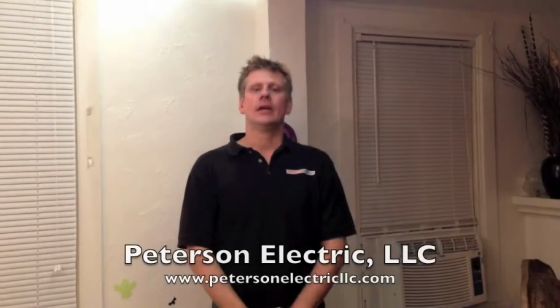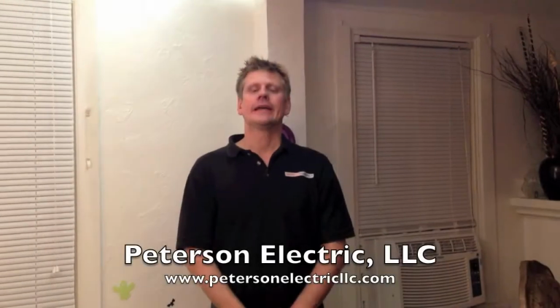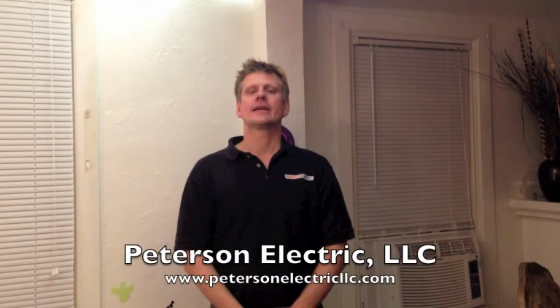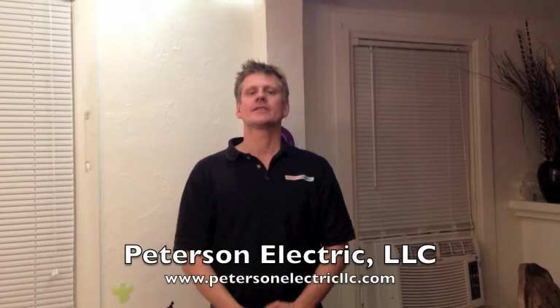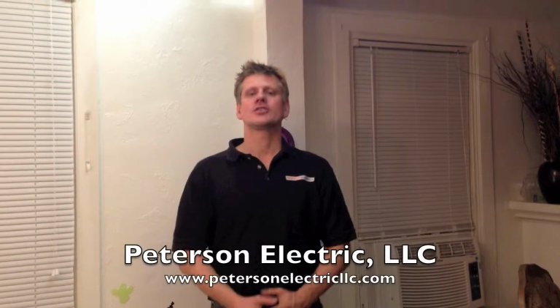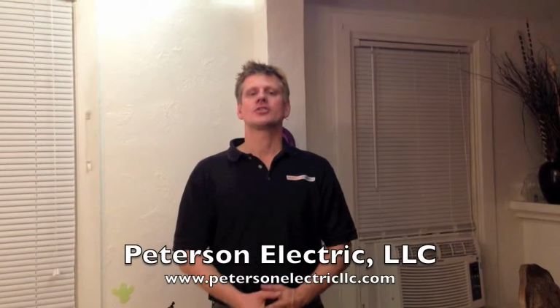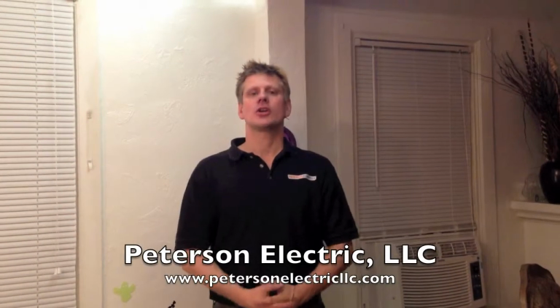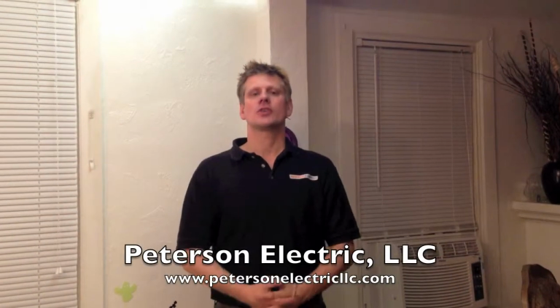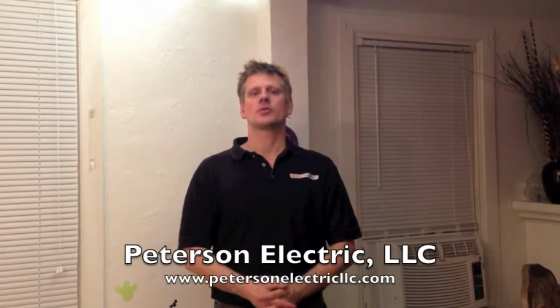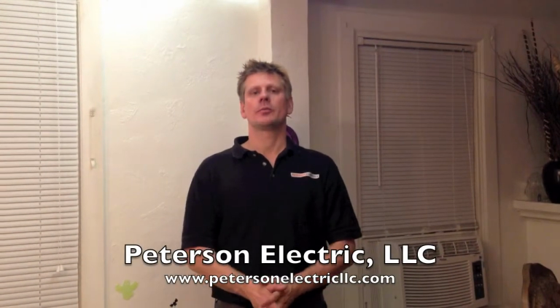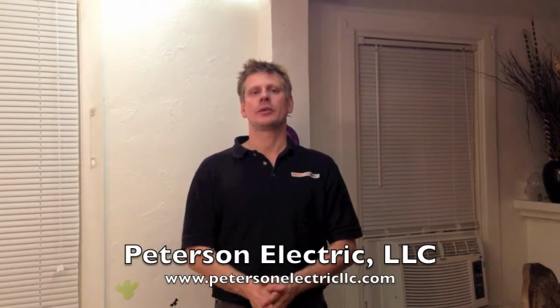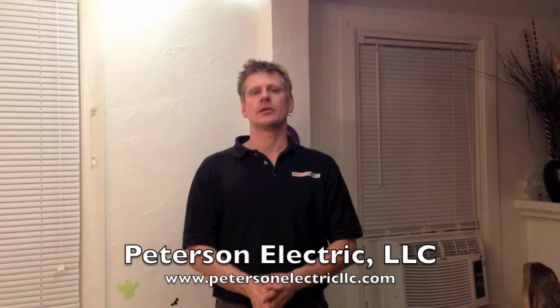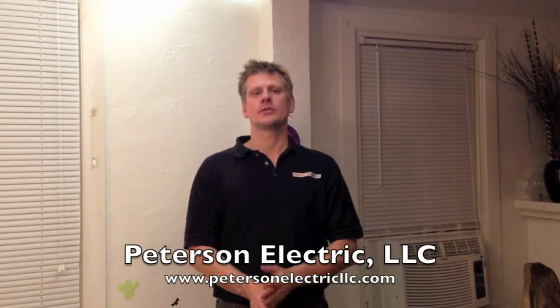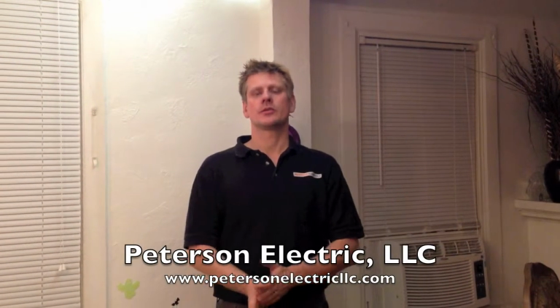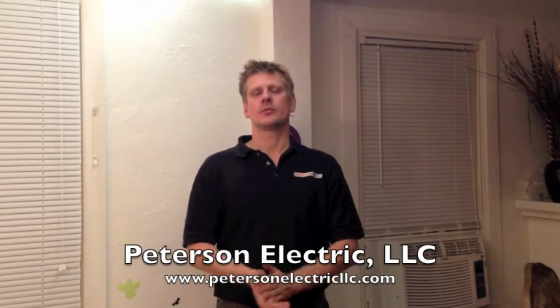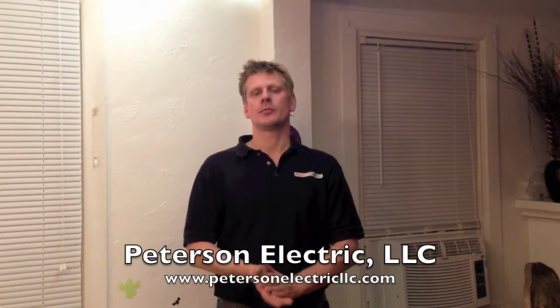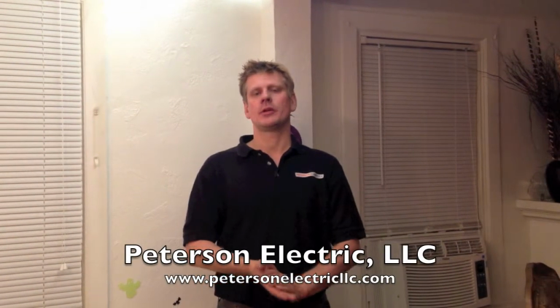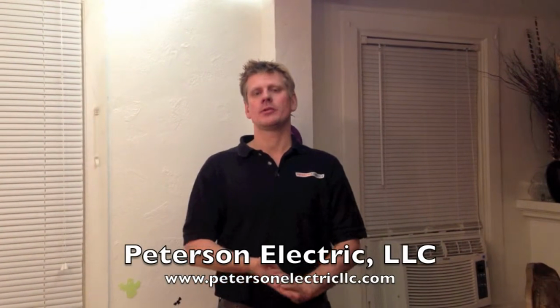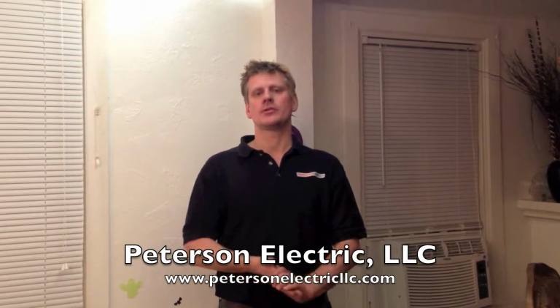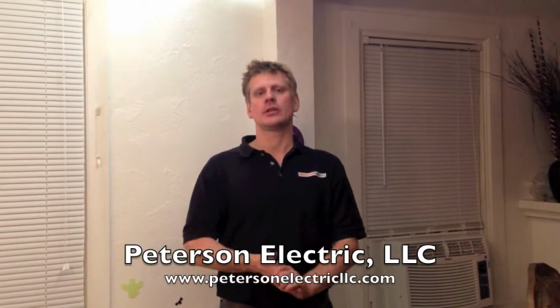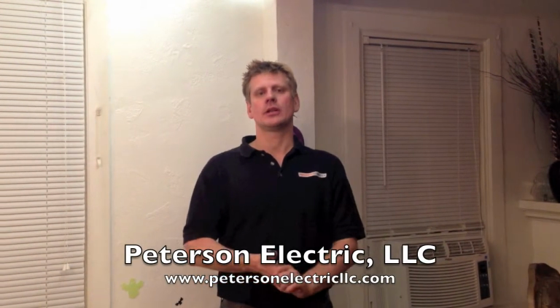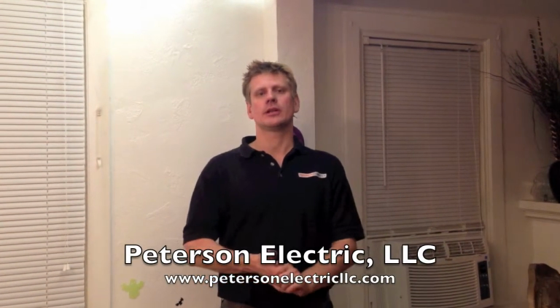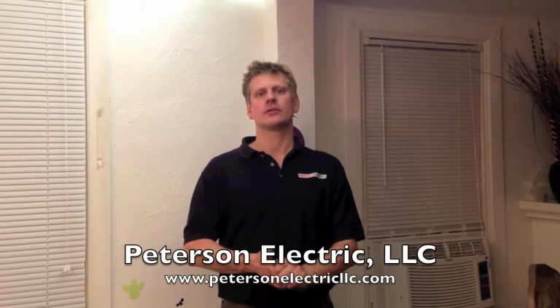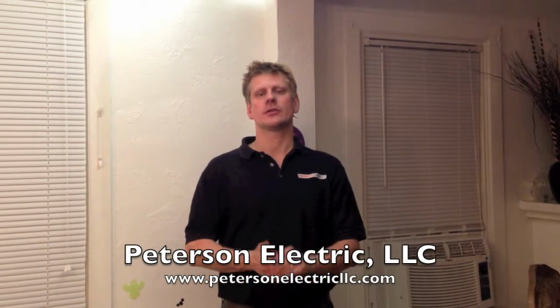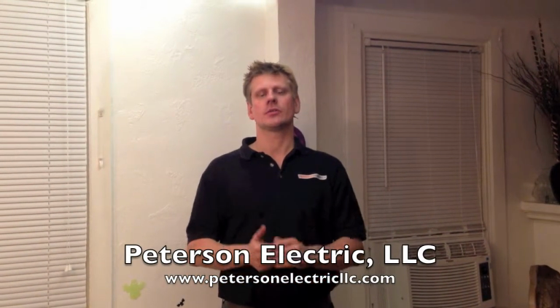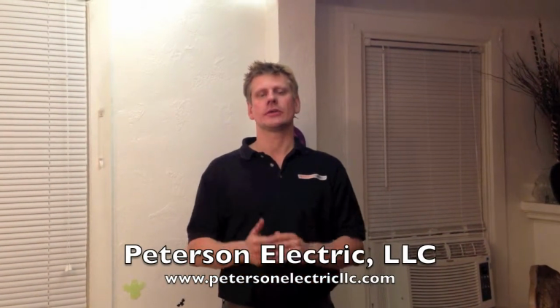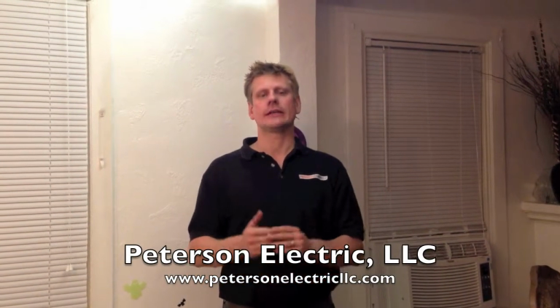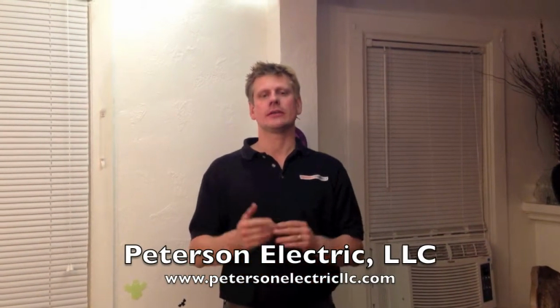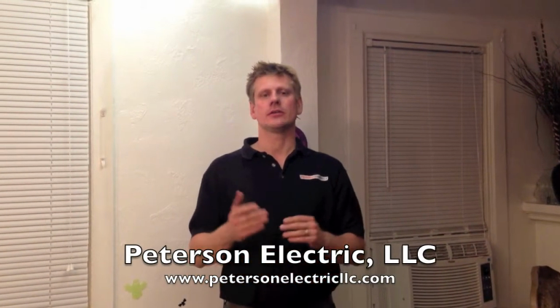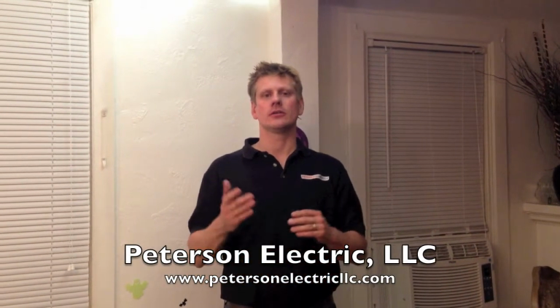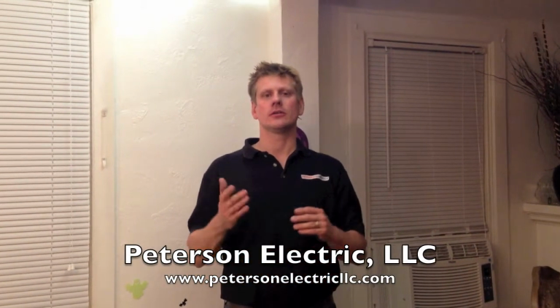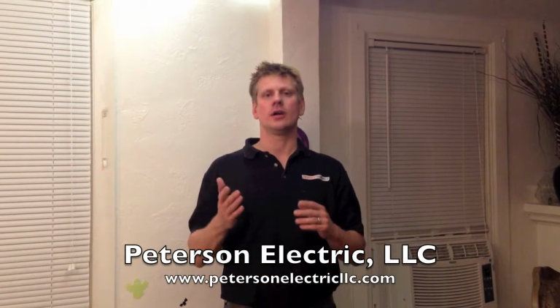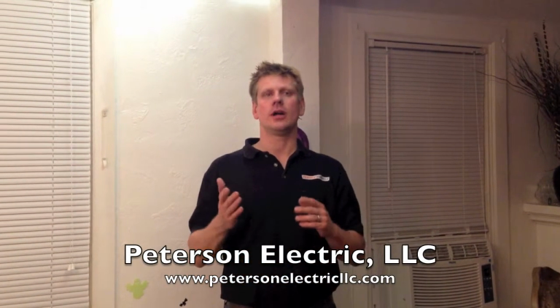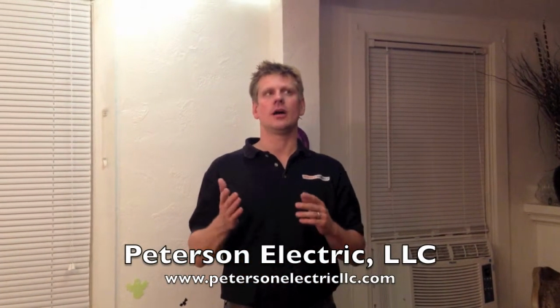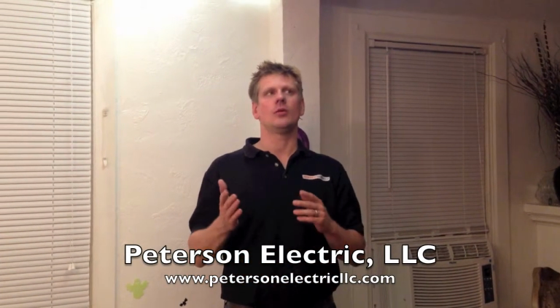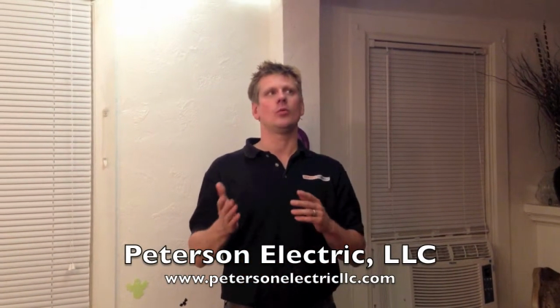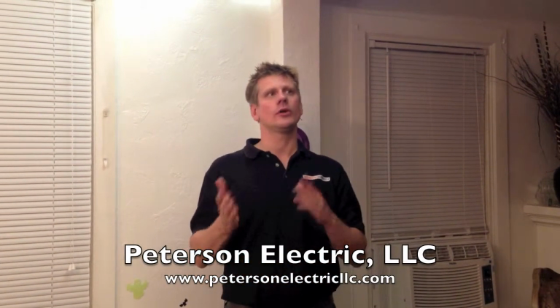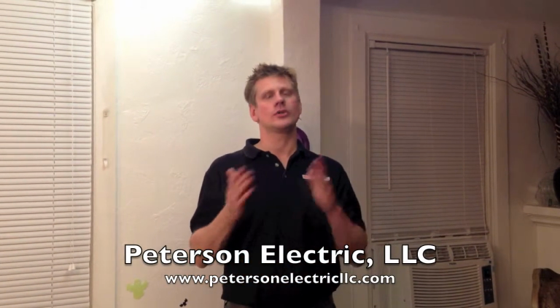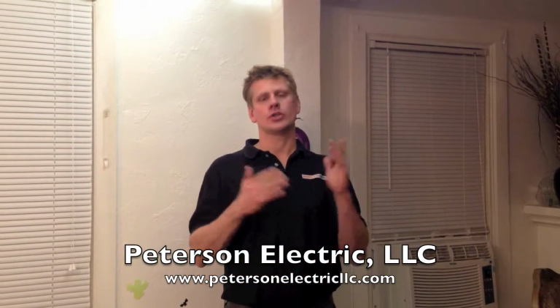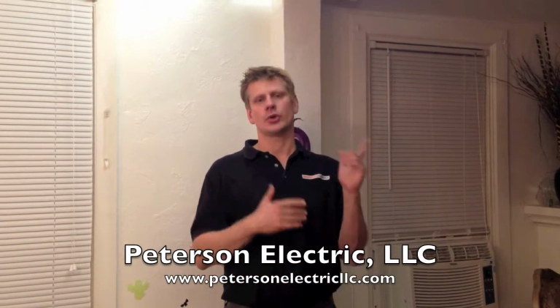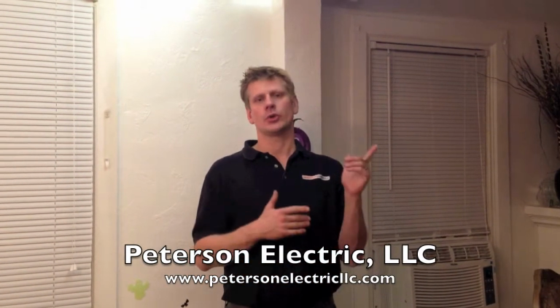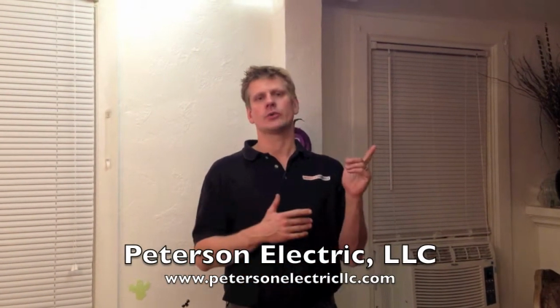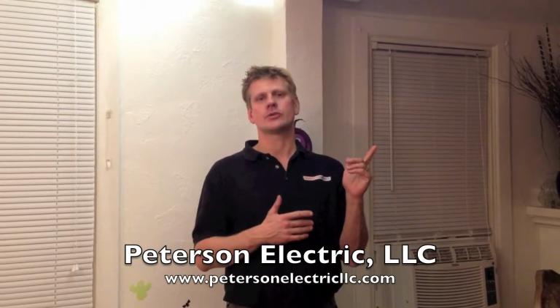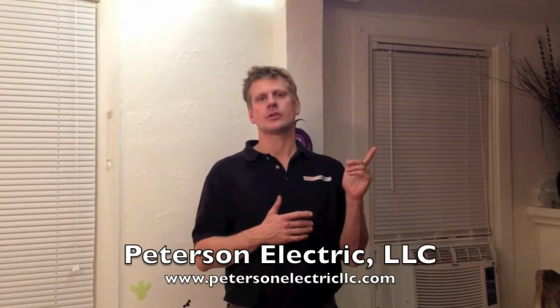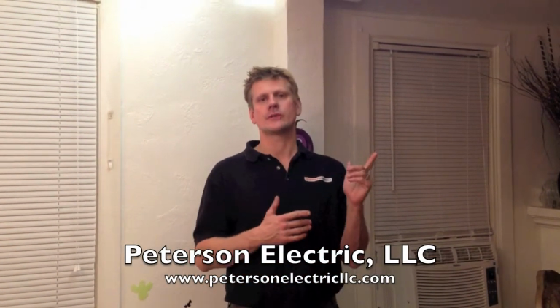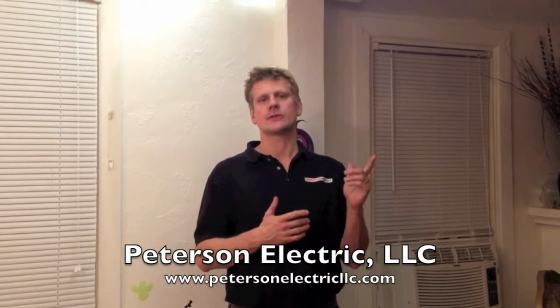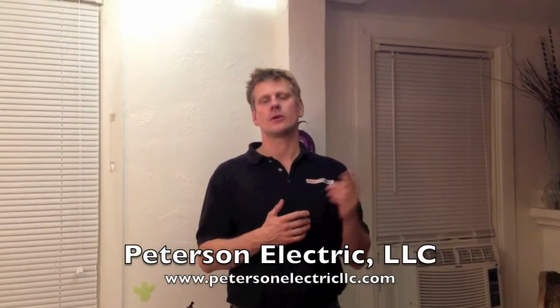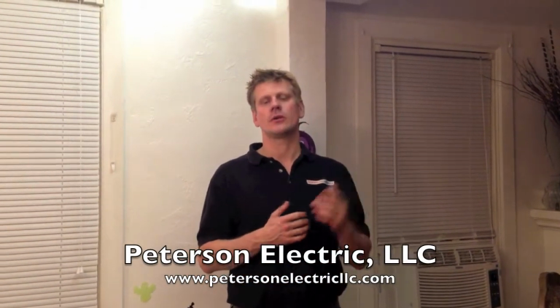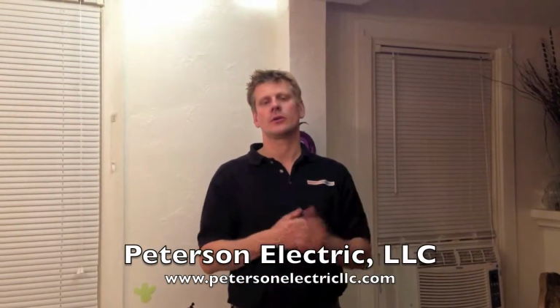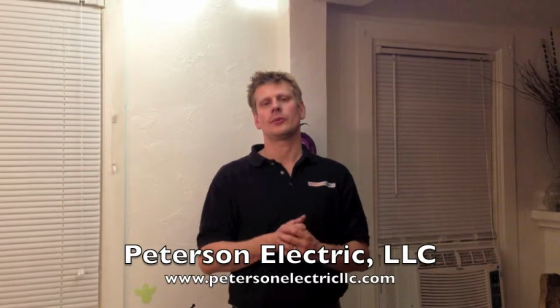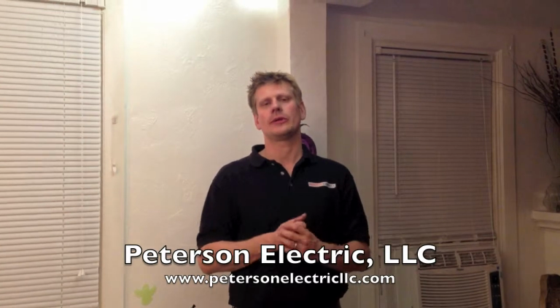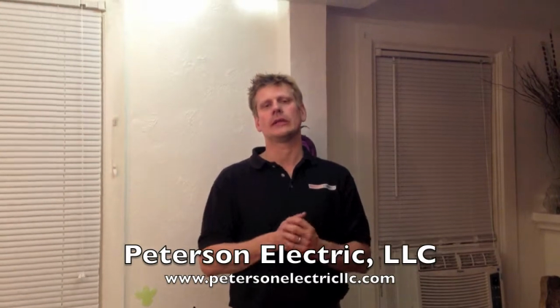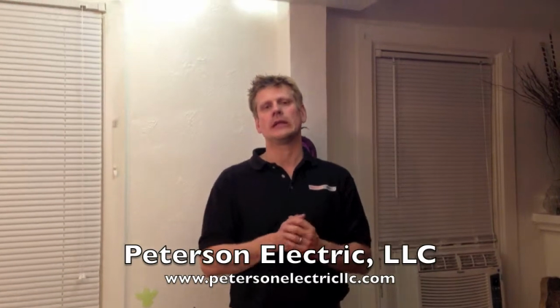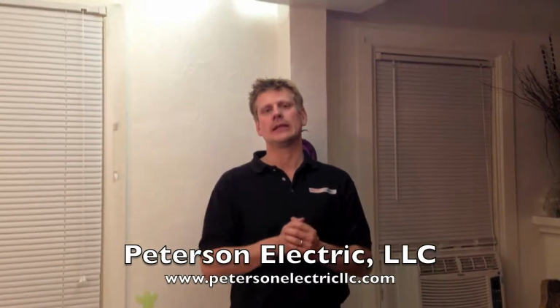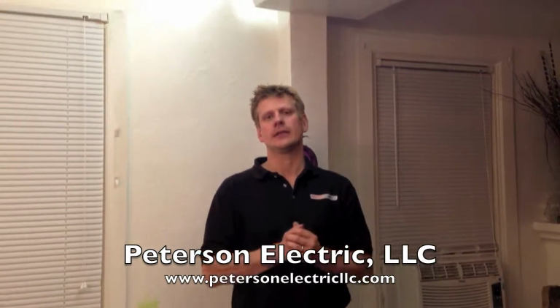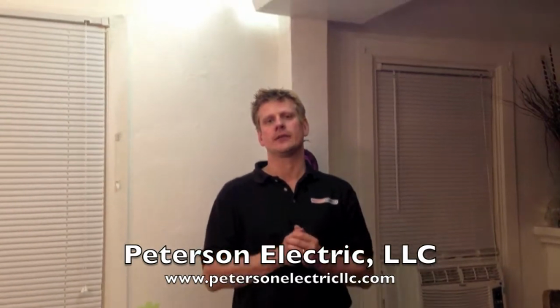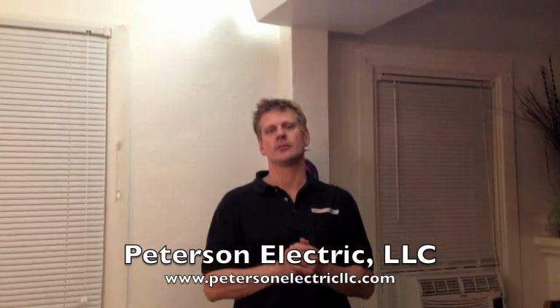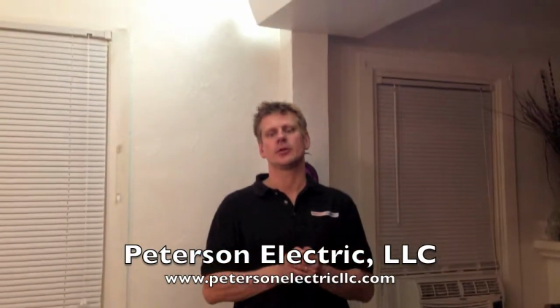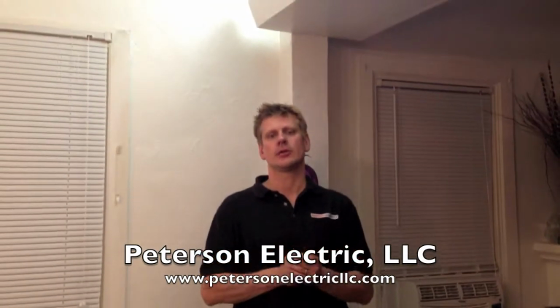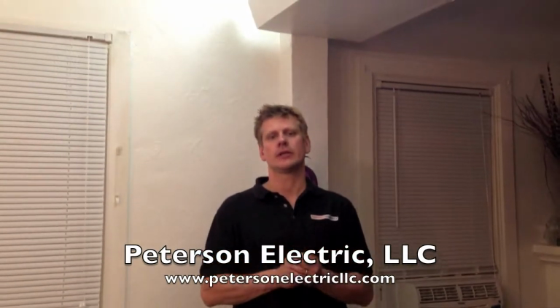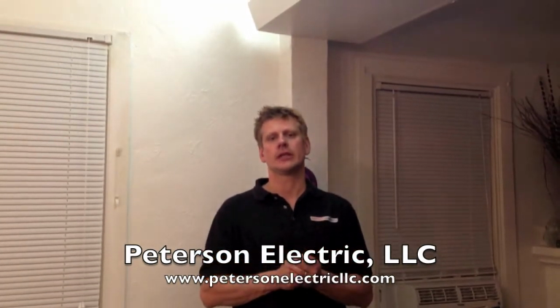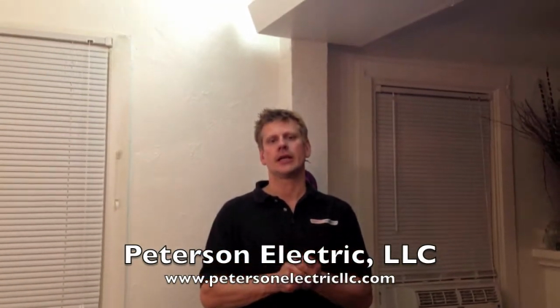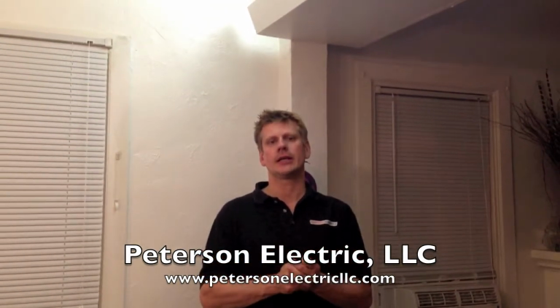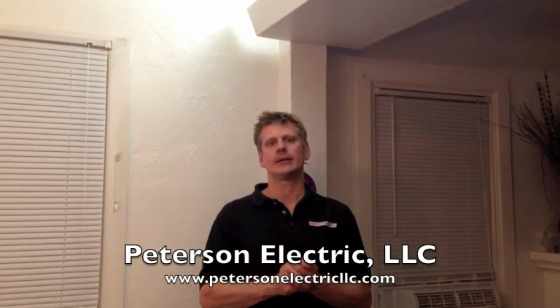Hey guys, this is Joshua Peterson with Peterson Electric. We're here — I want to show you a service call that we got in the middle of the night.